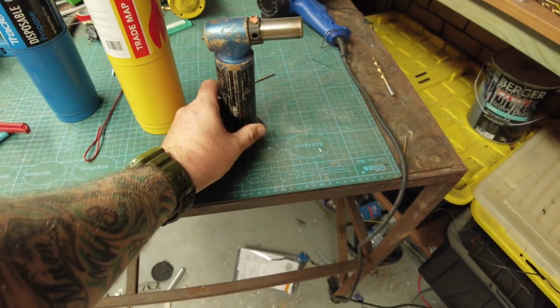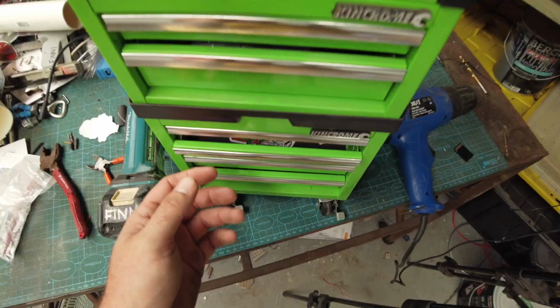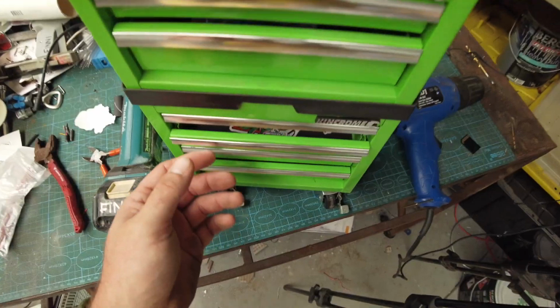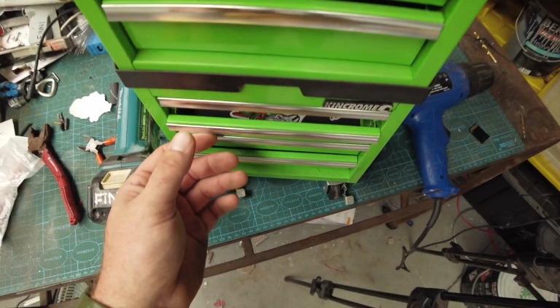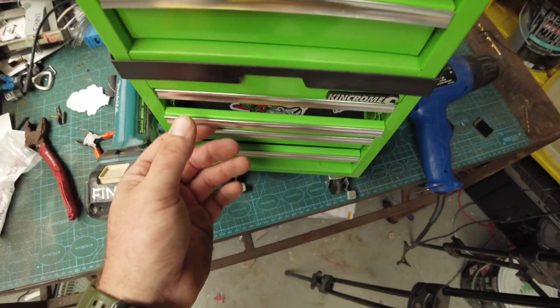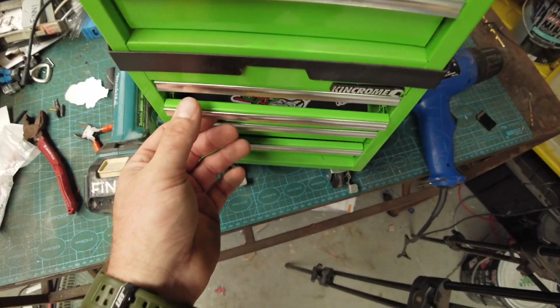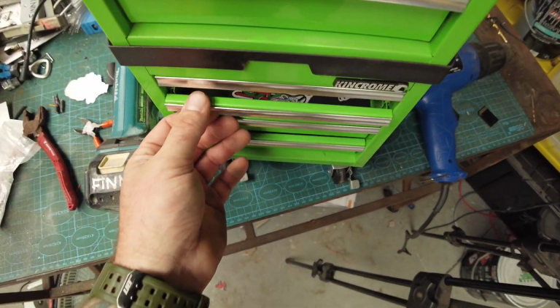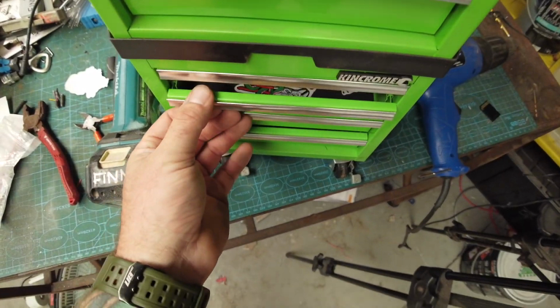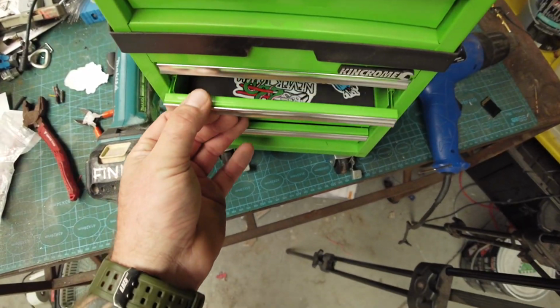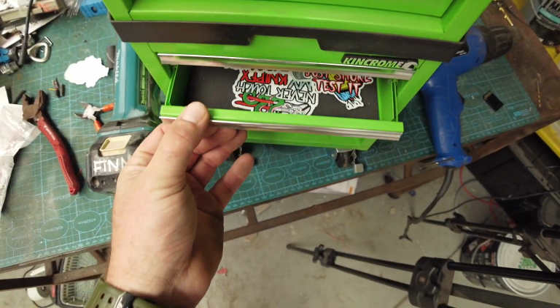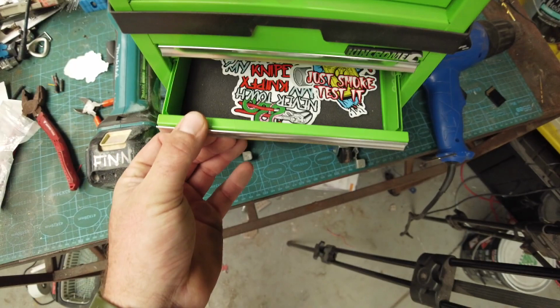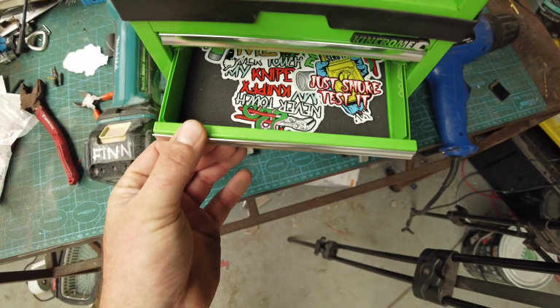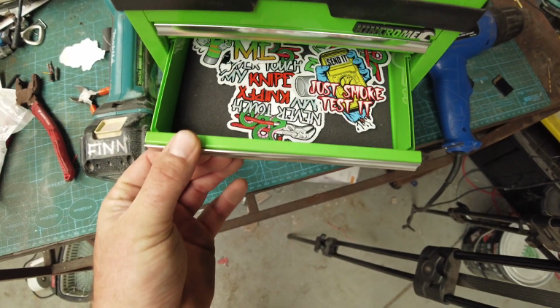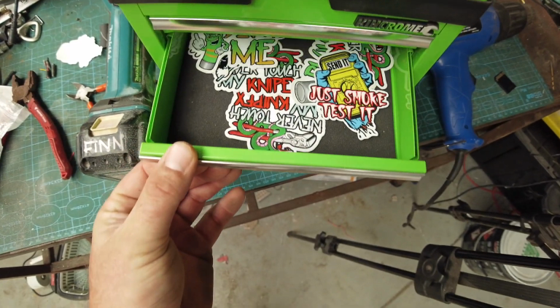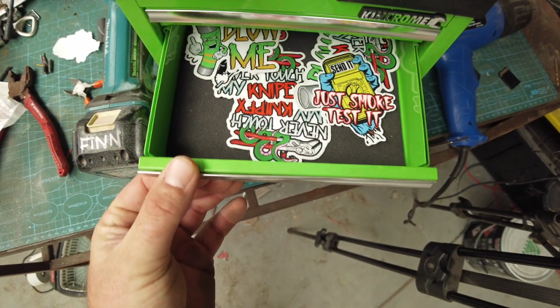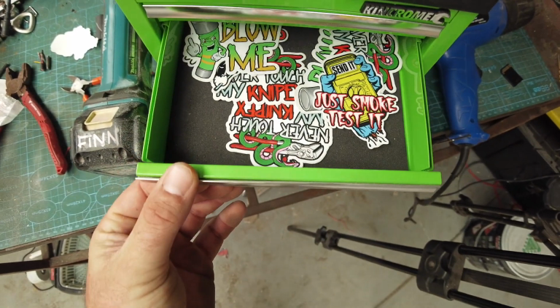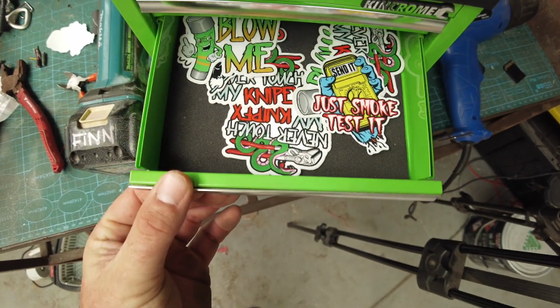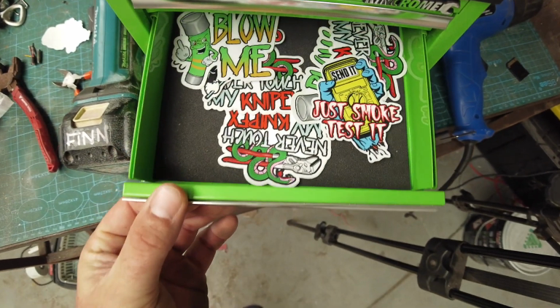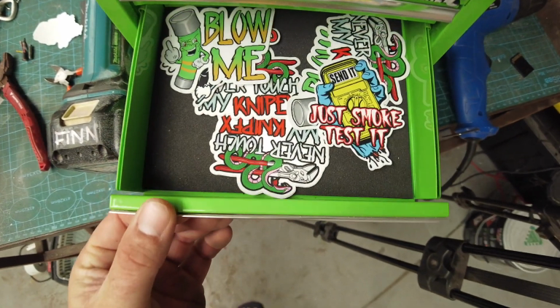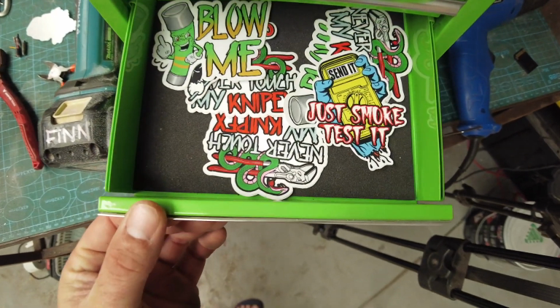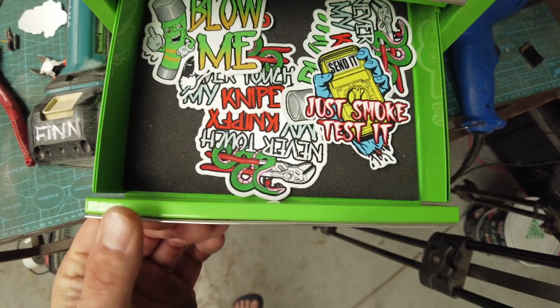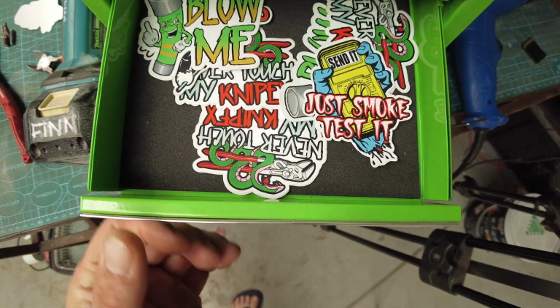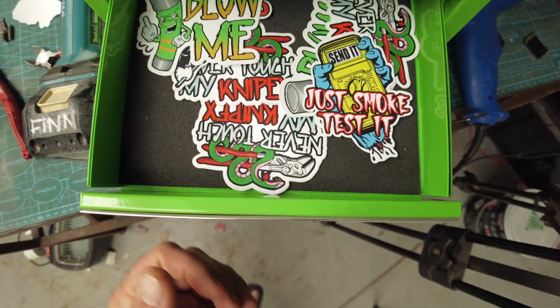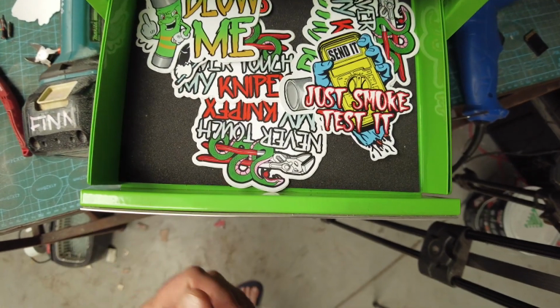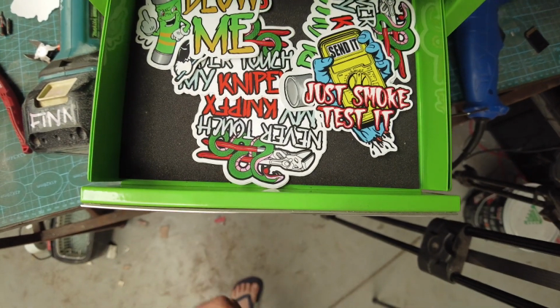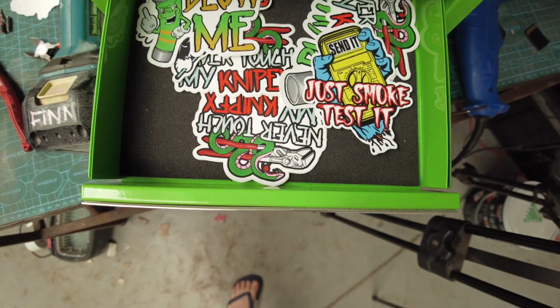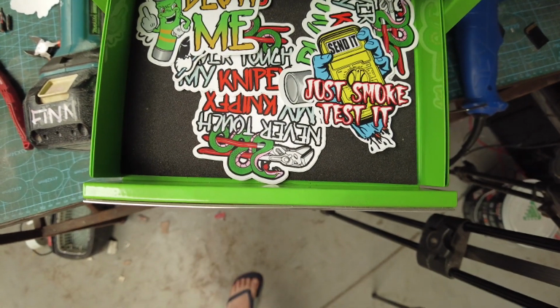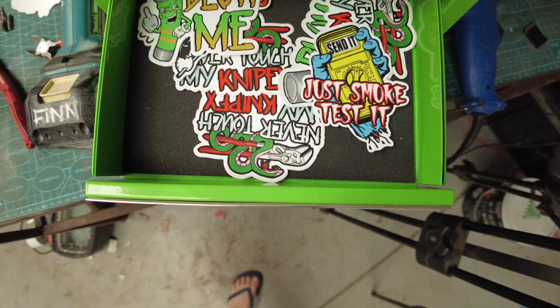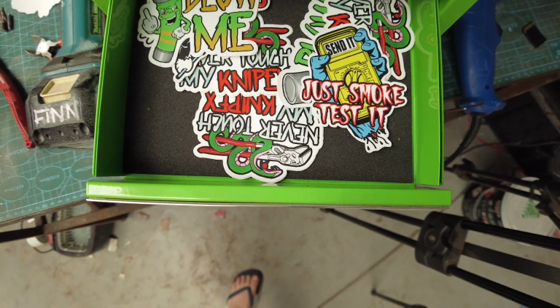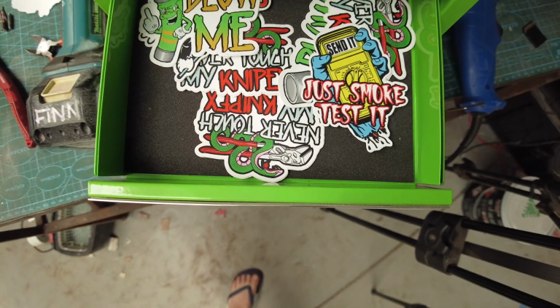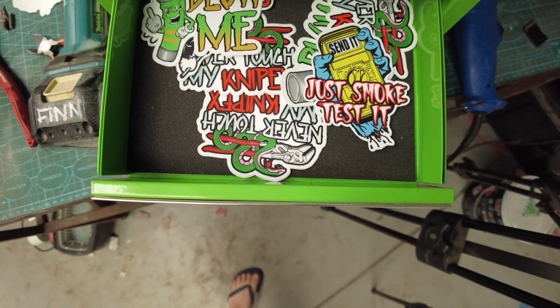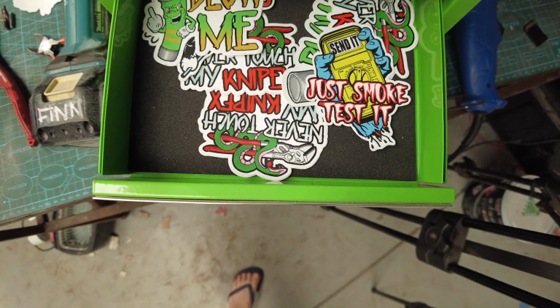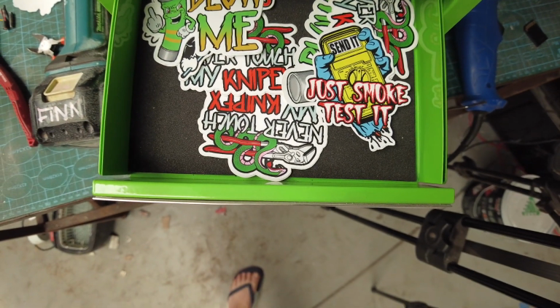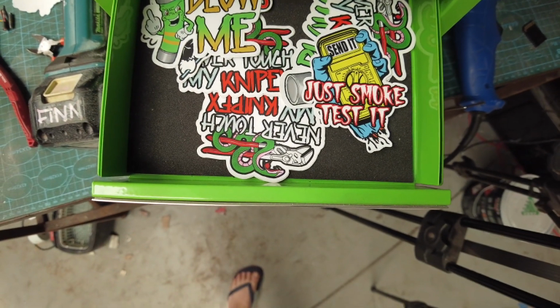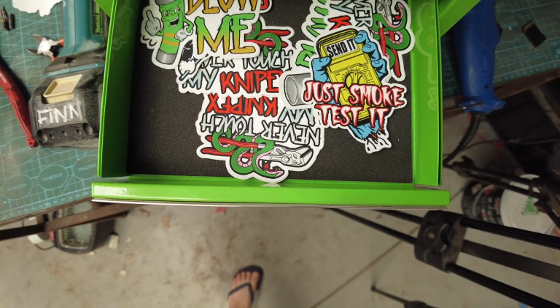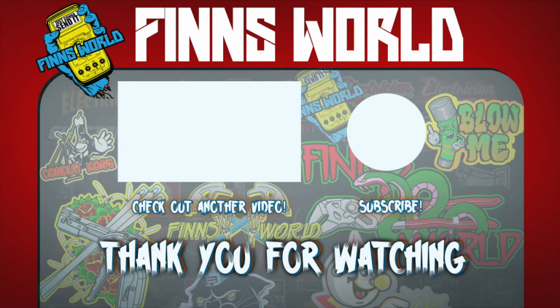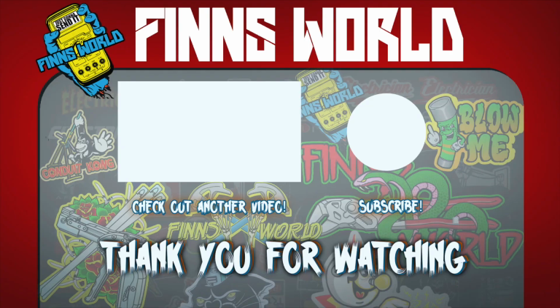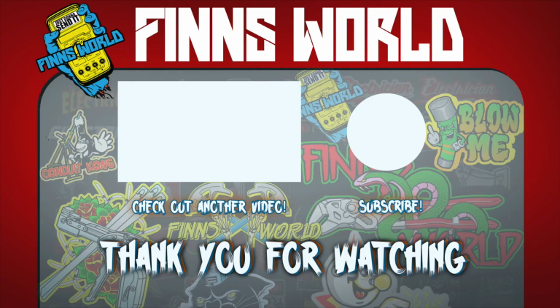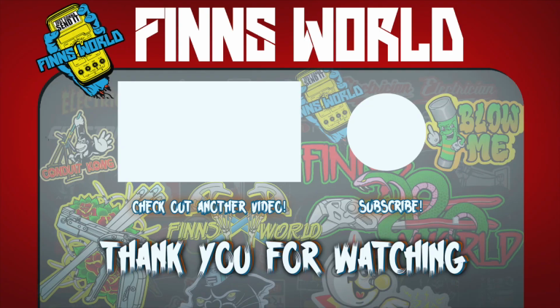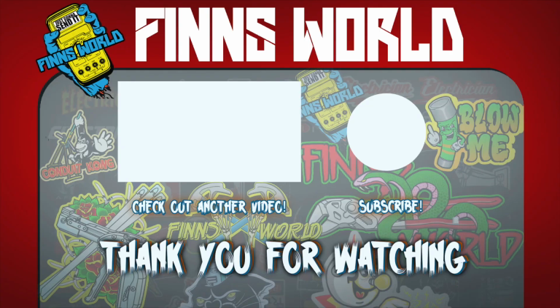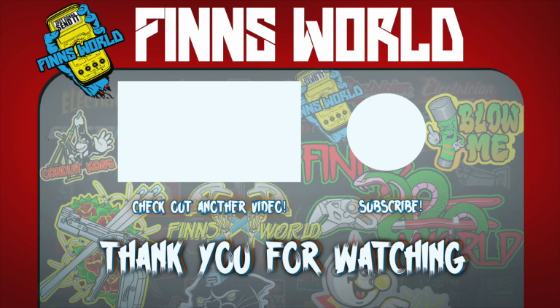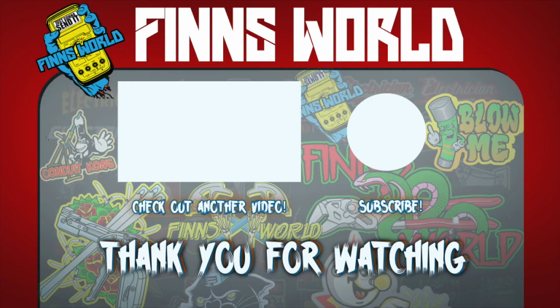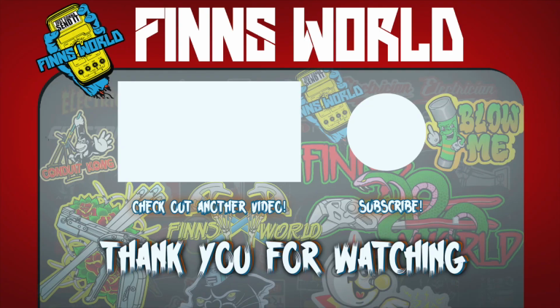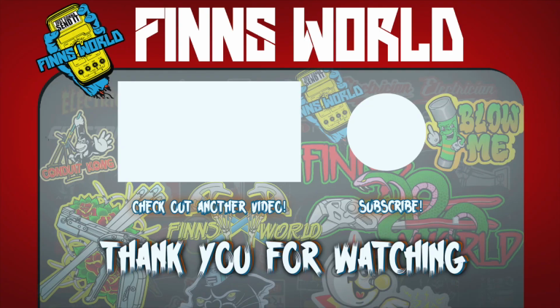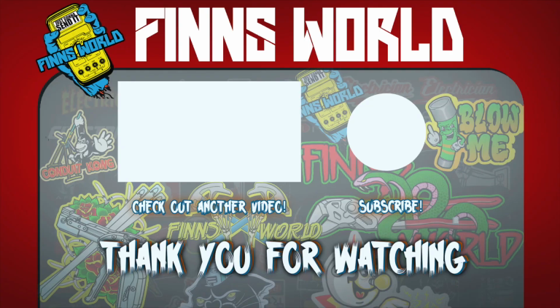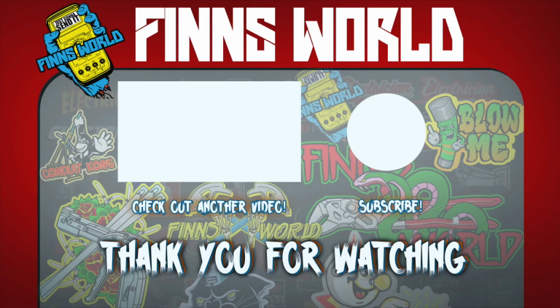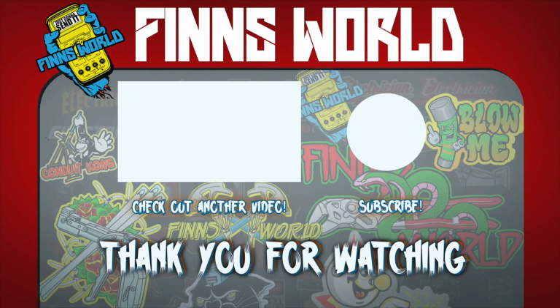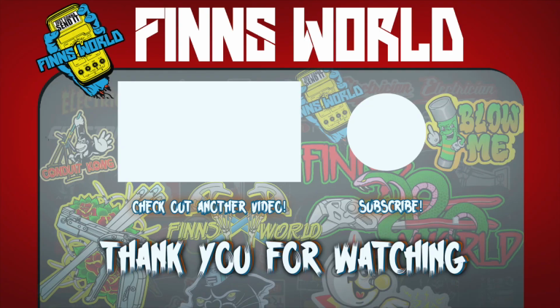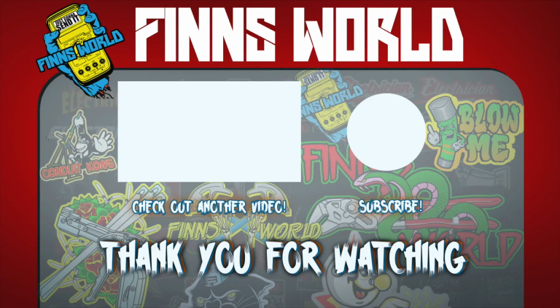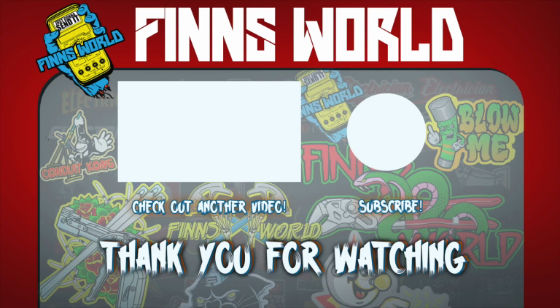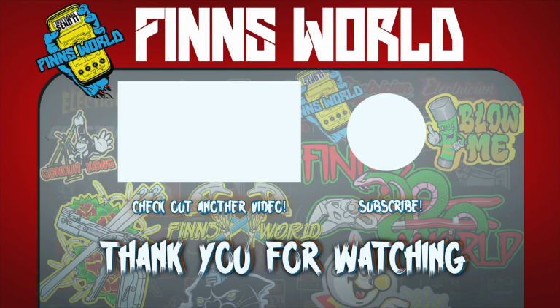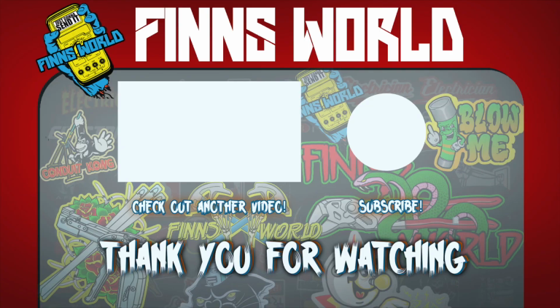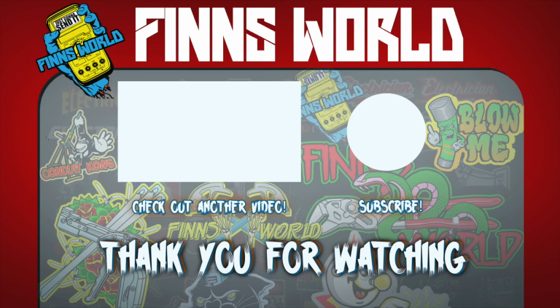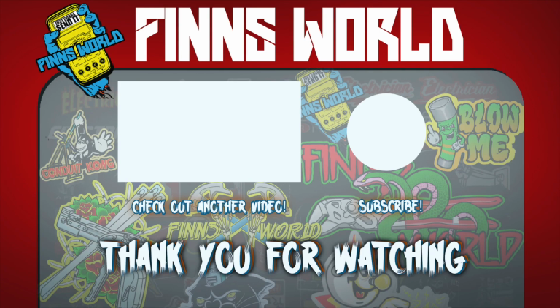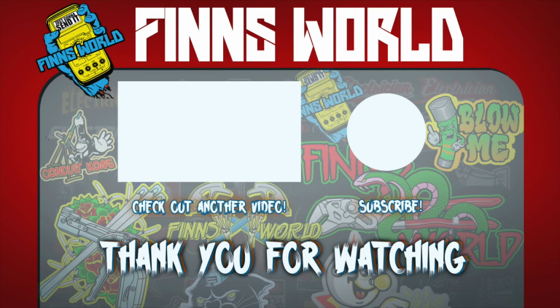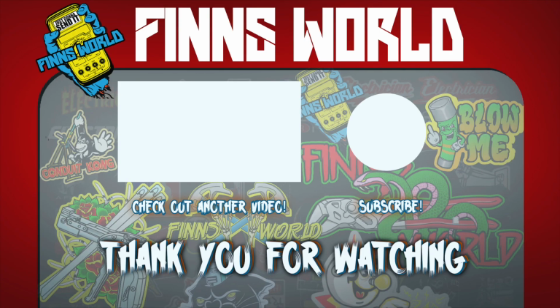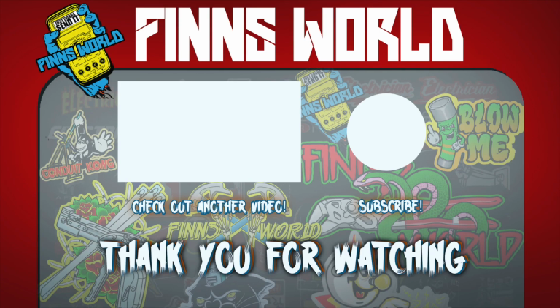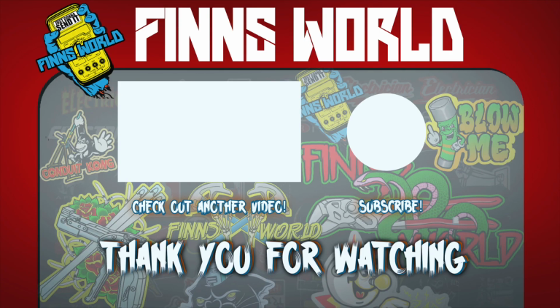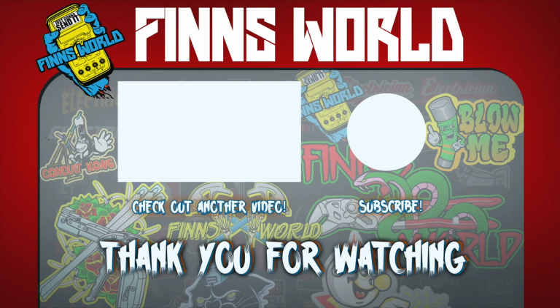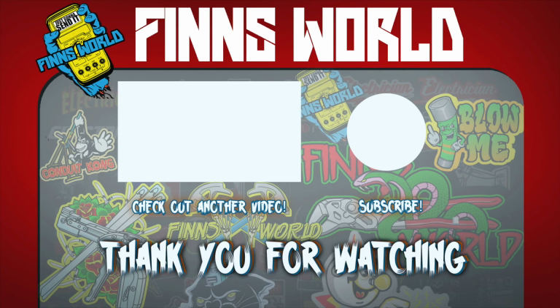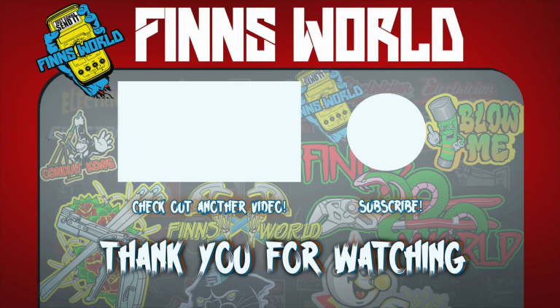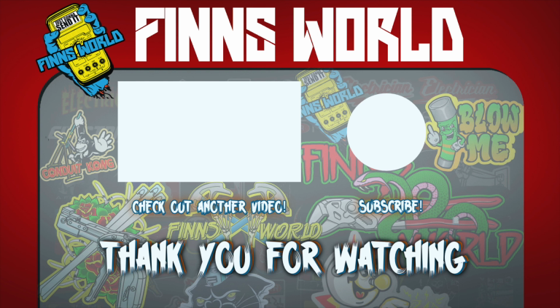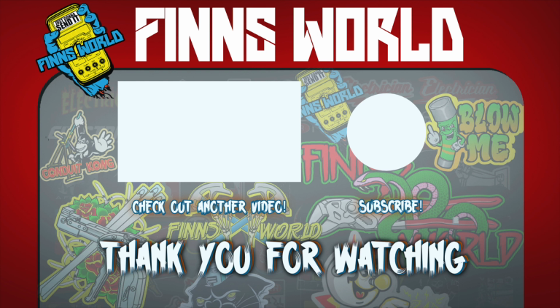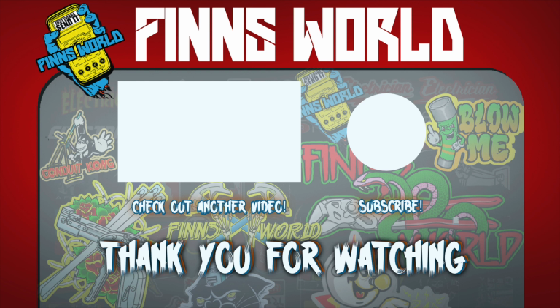Don't forget that I do have stickers for sale. If you want to check any of them out, just check the link down below. Thanks for watching.